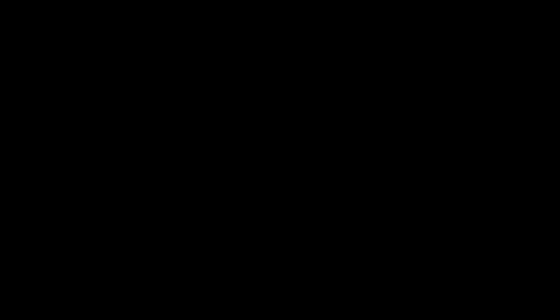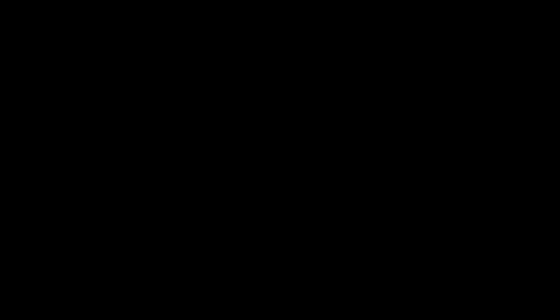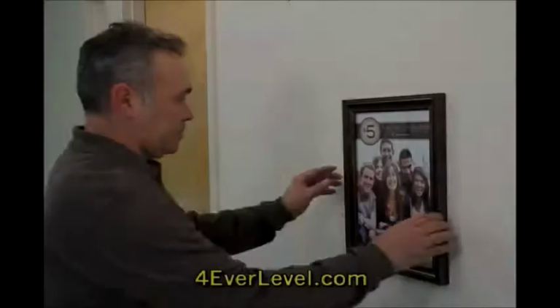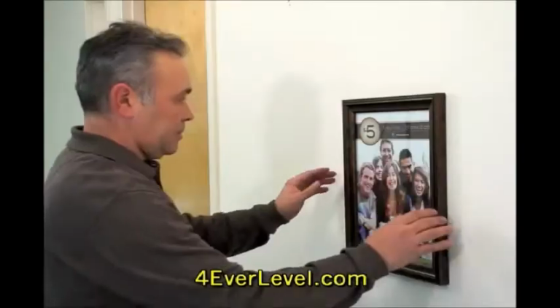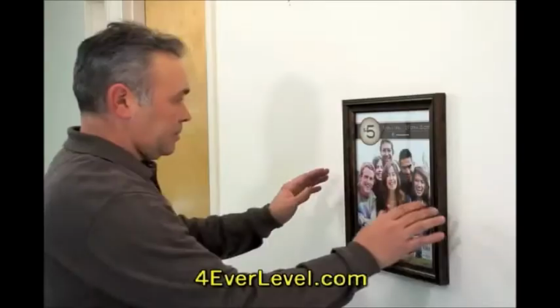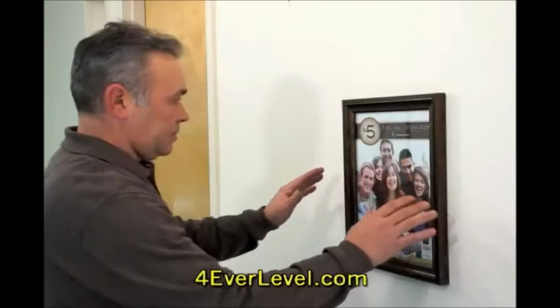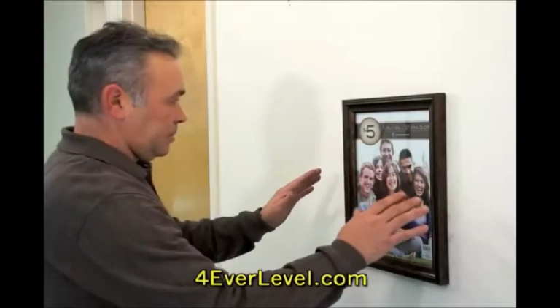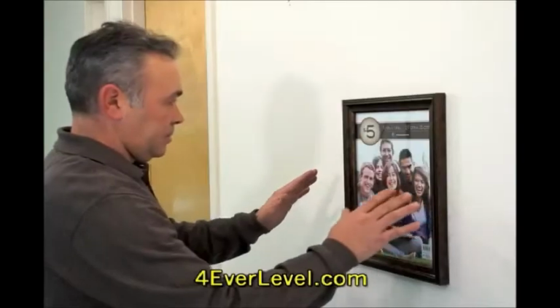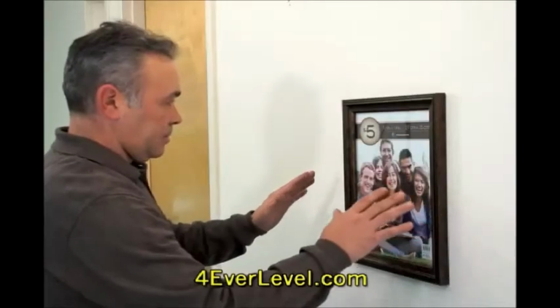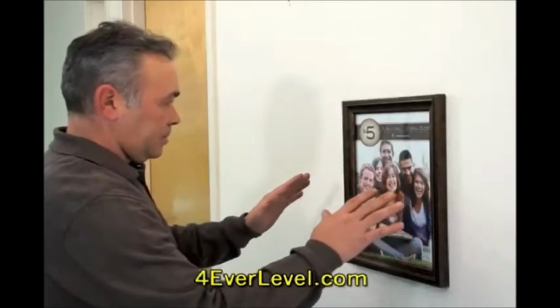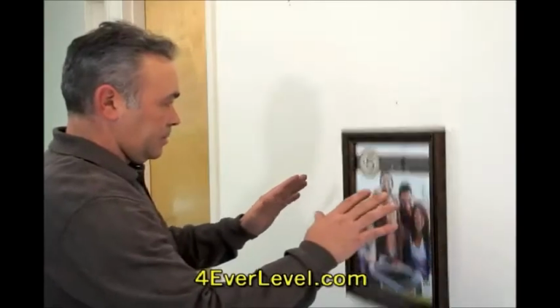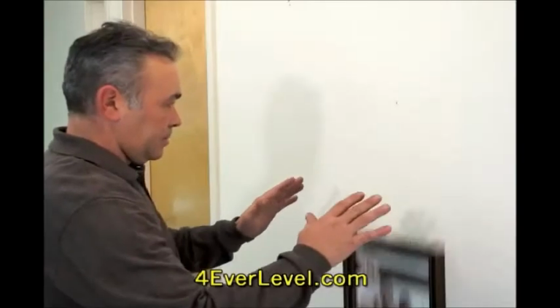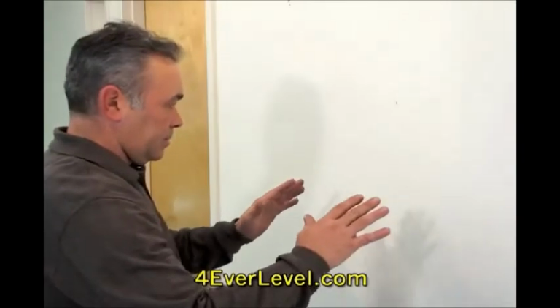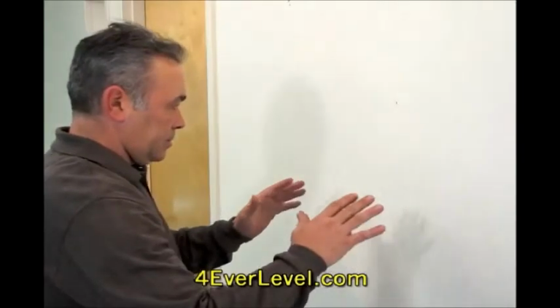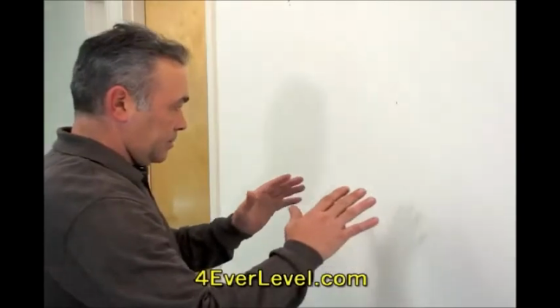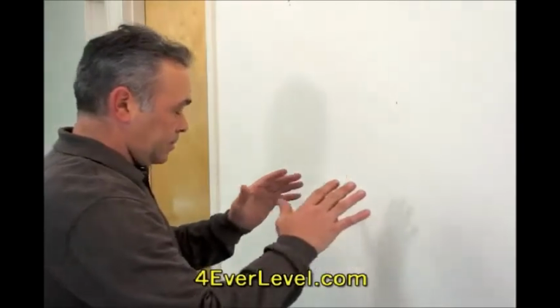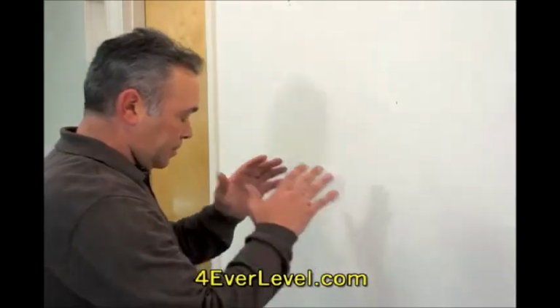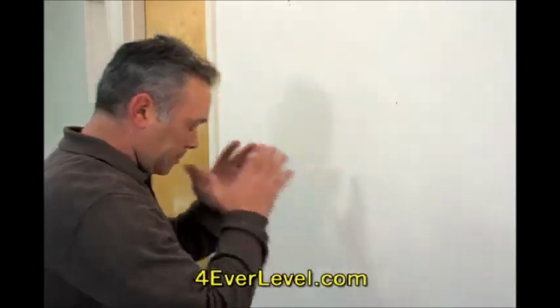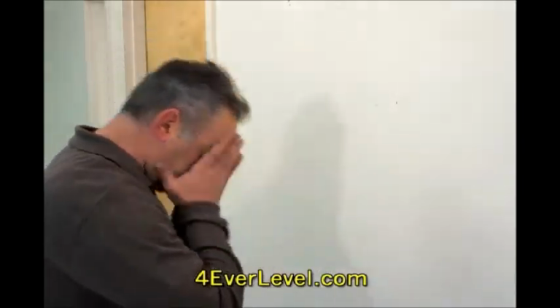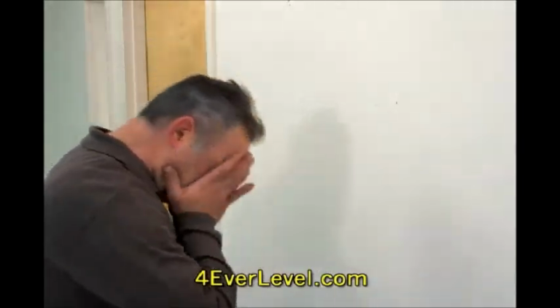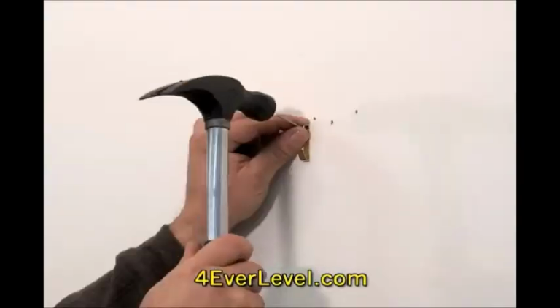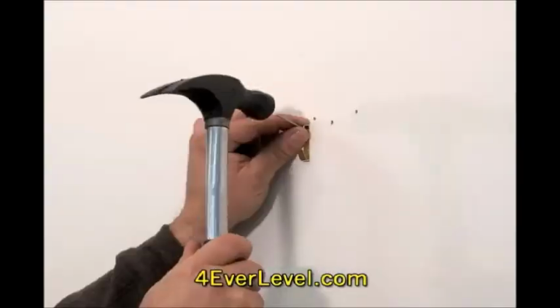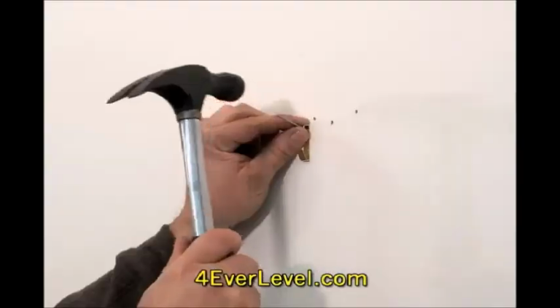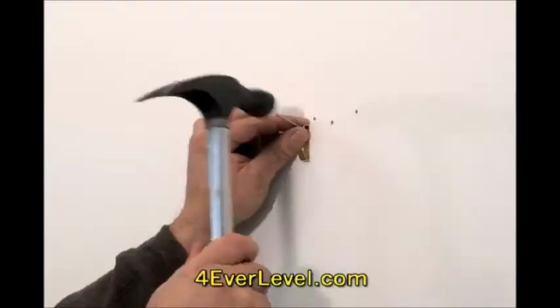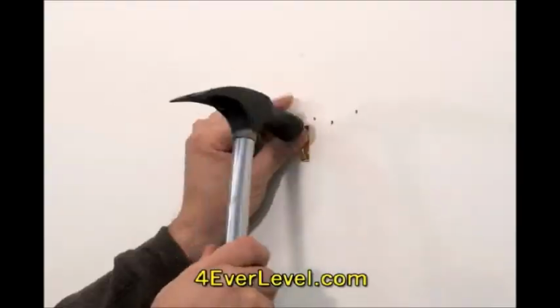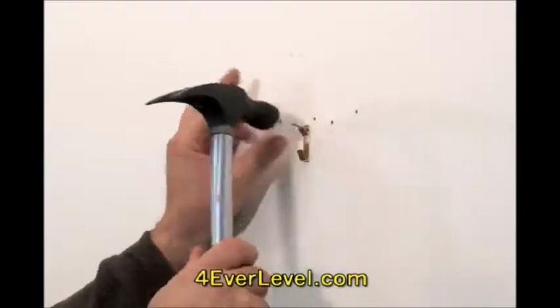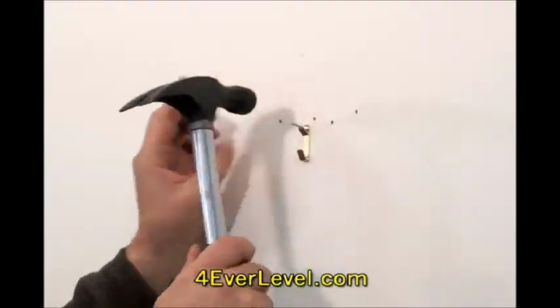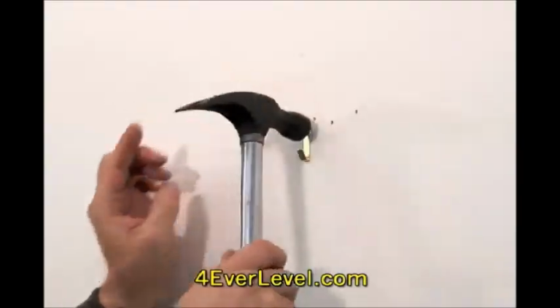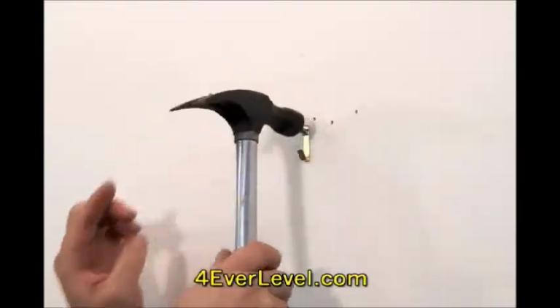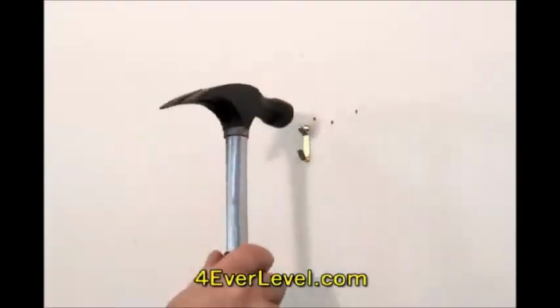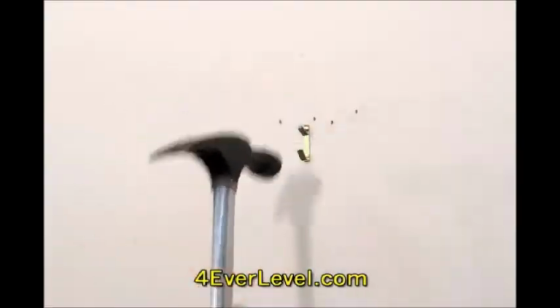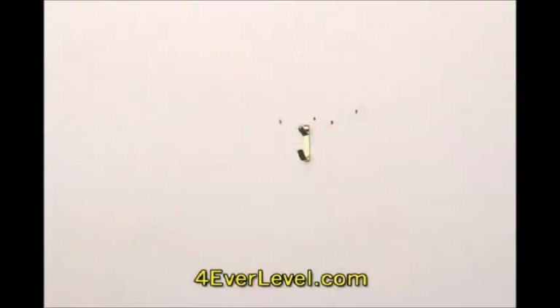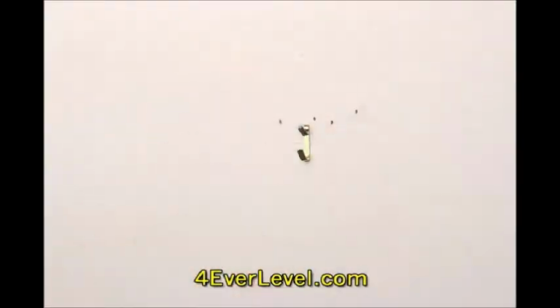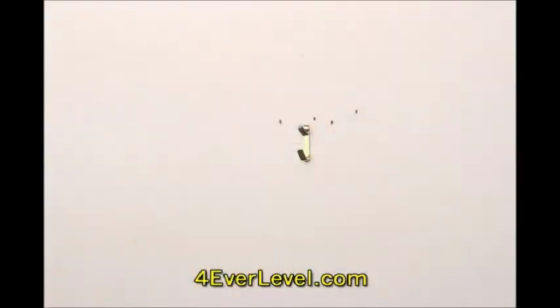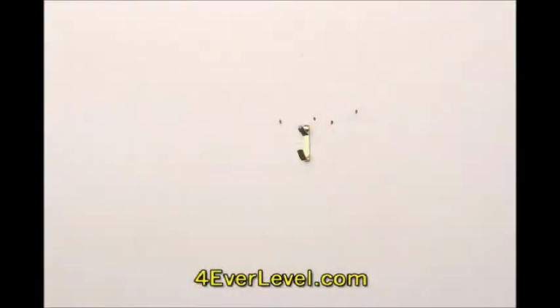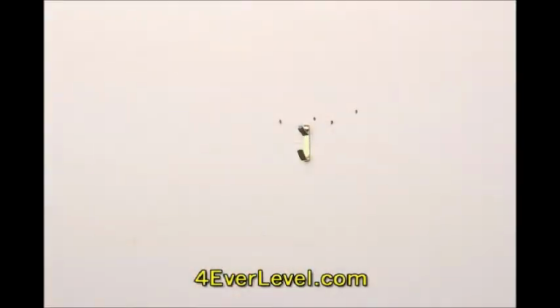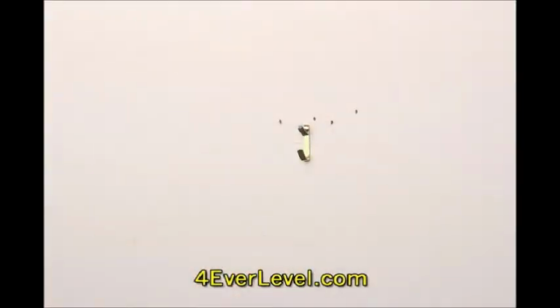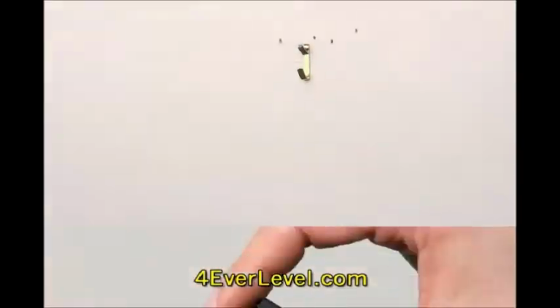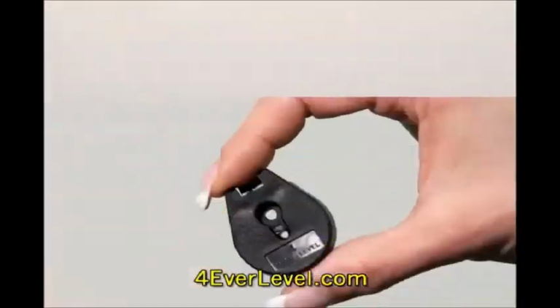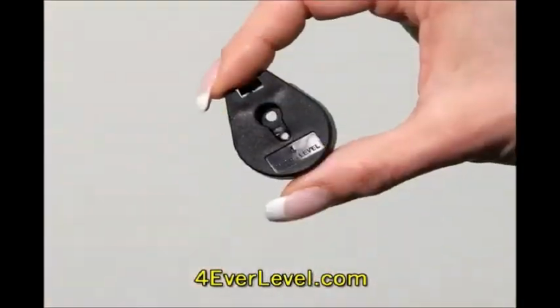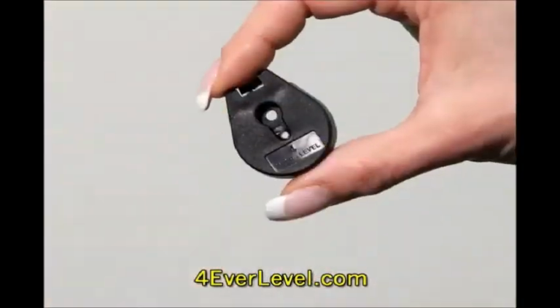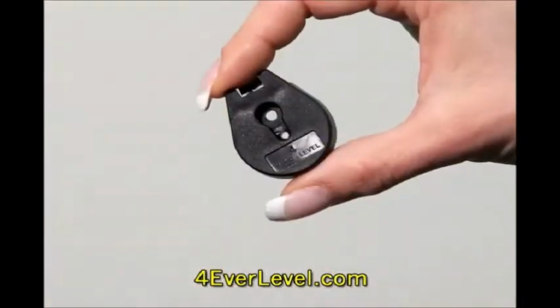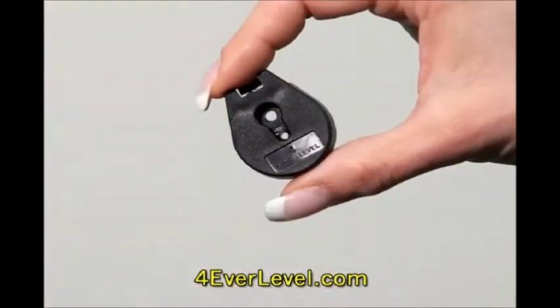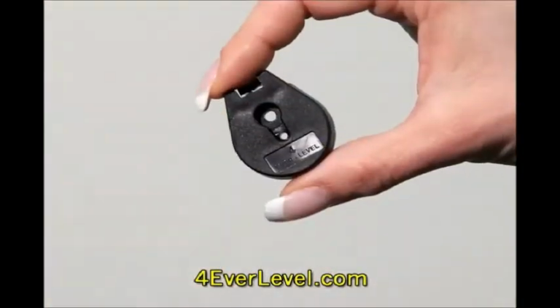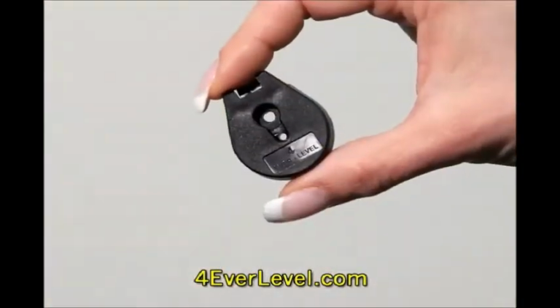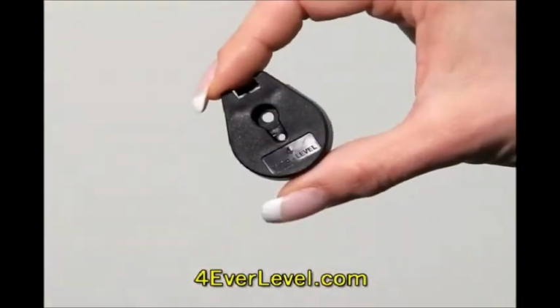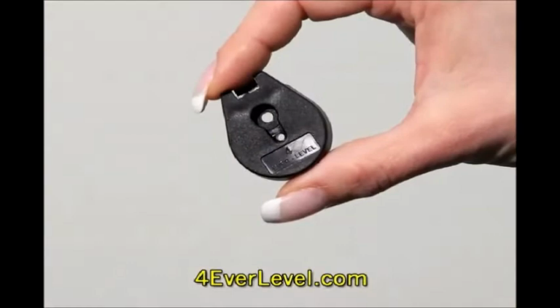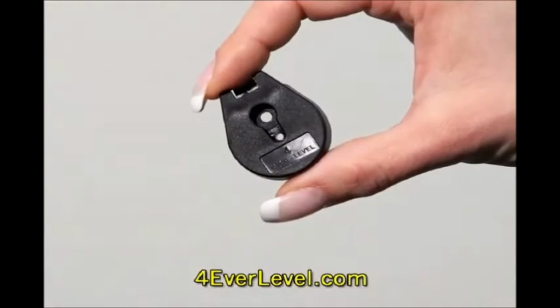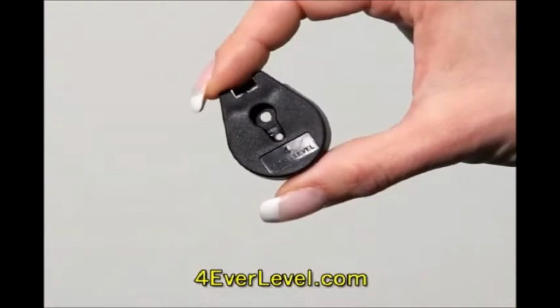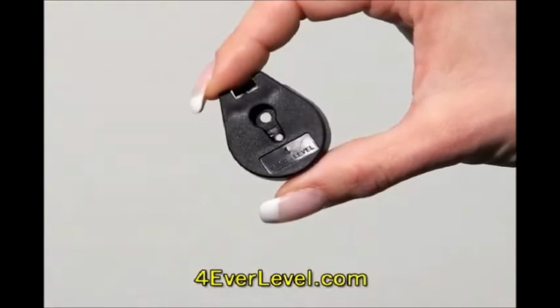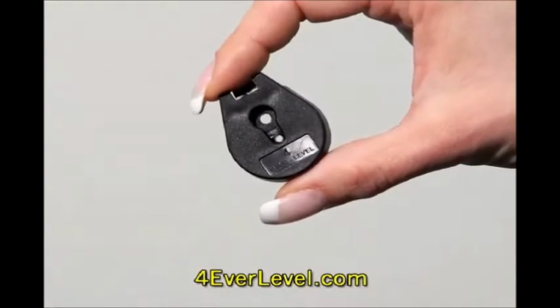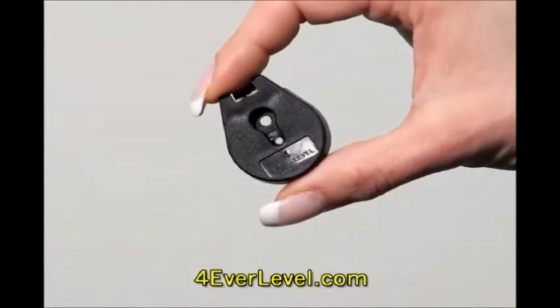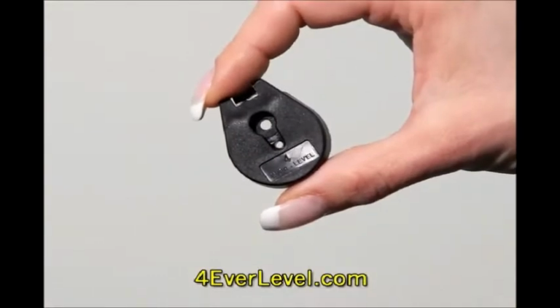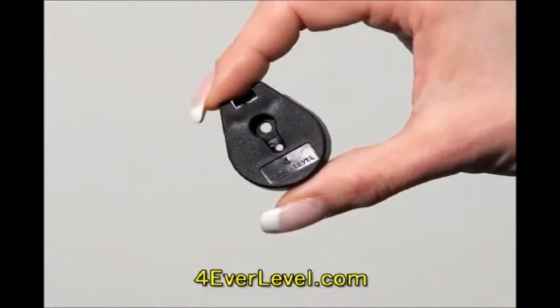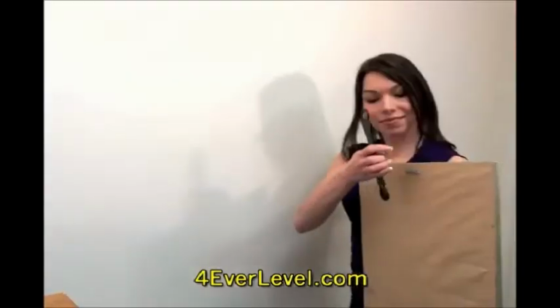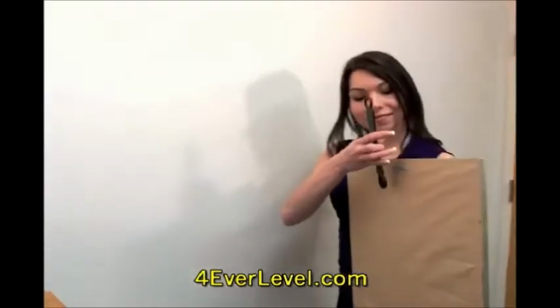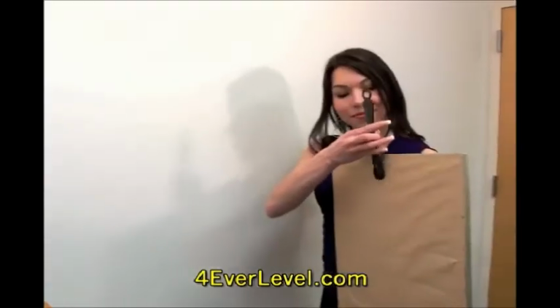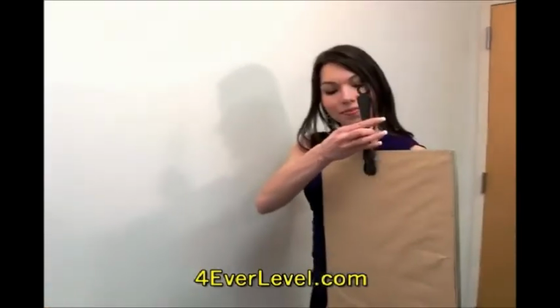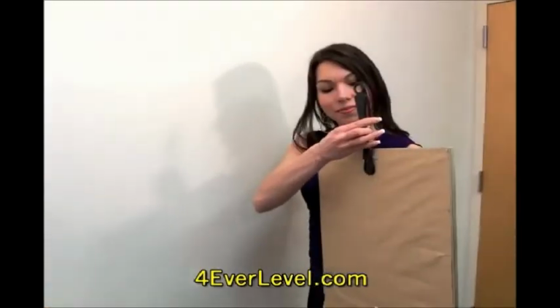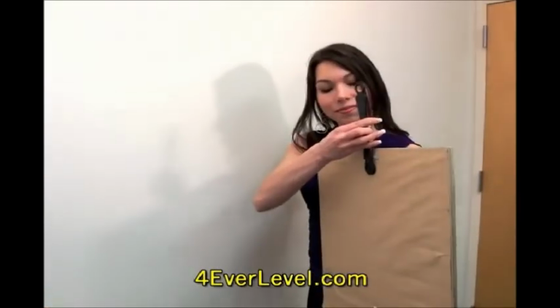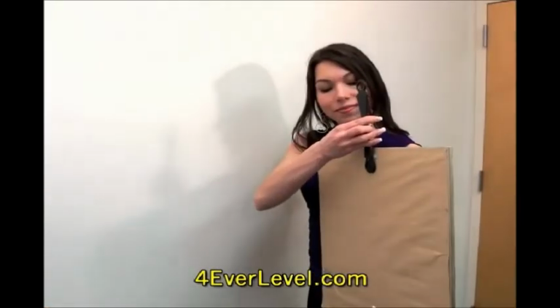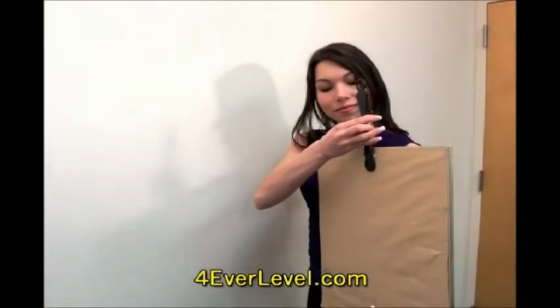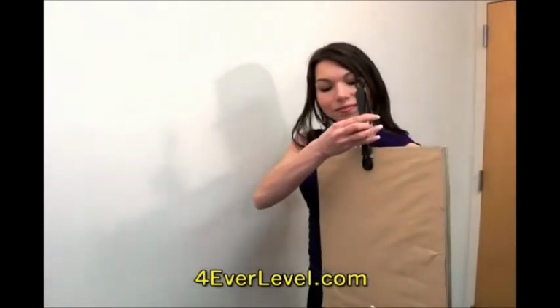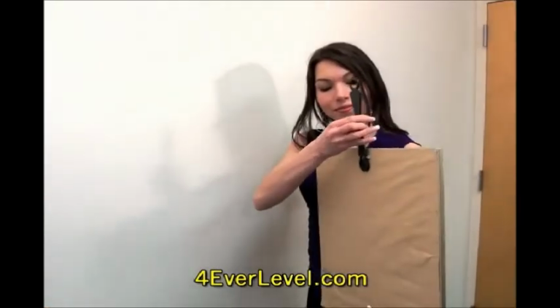Has this ever happened to you? Eliminate mistakes and forget all those measuring devices. Now there's Forever Level's new picture hanging hook system.